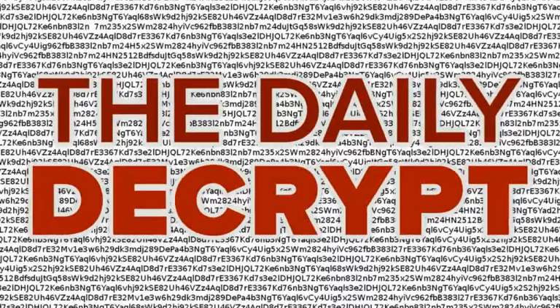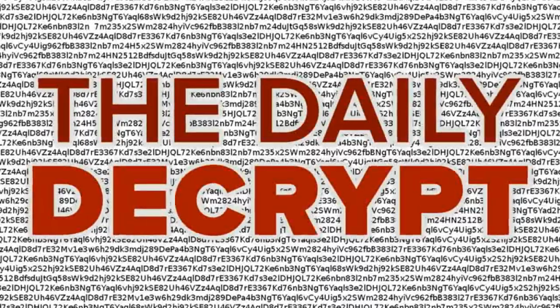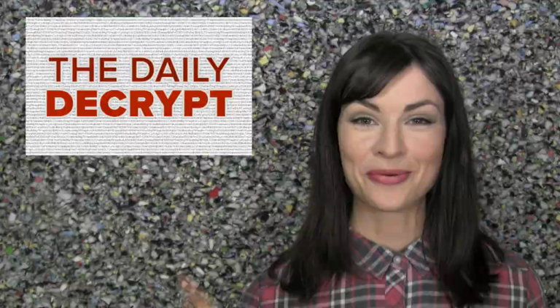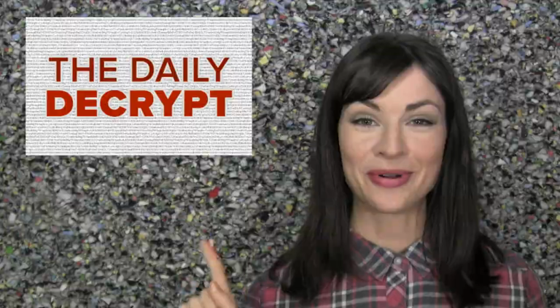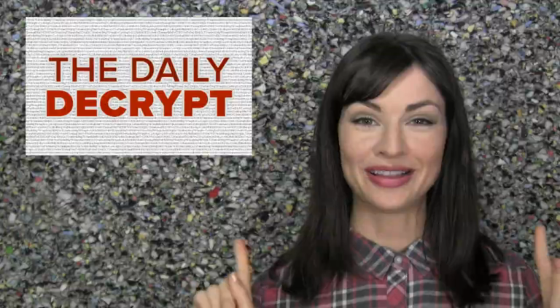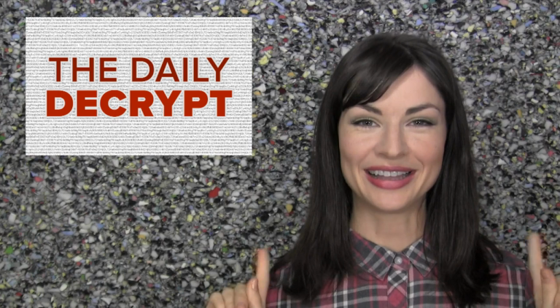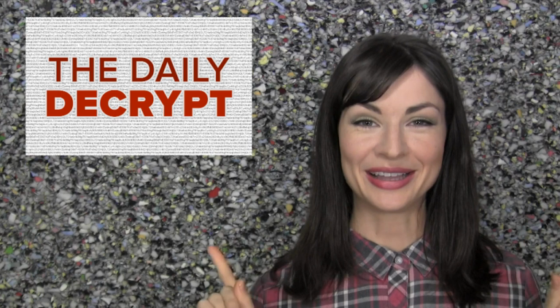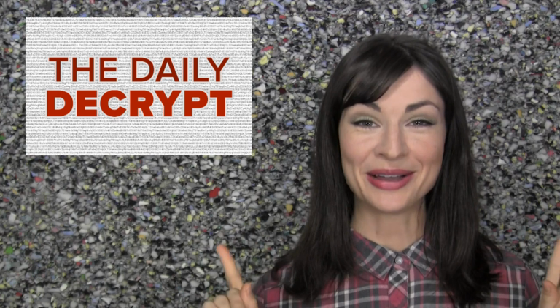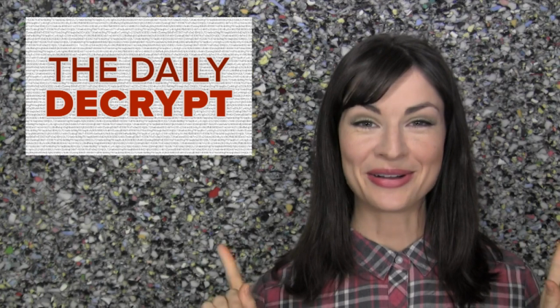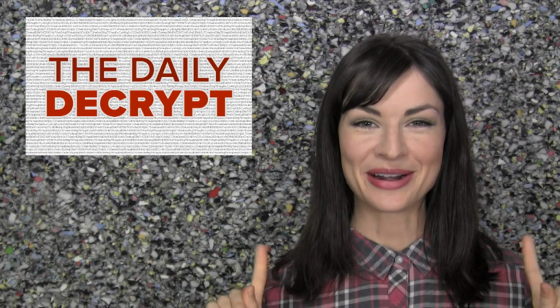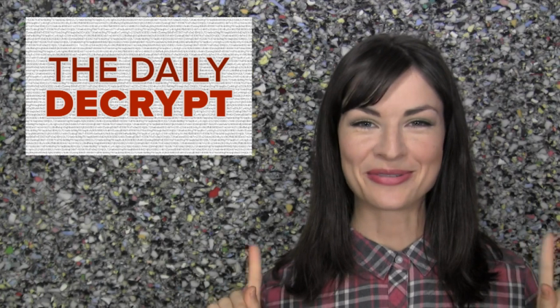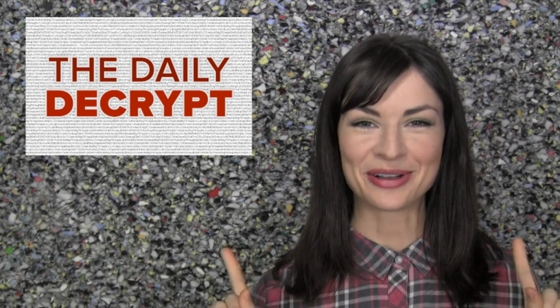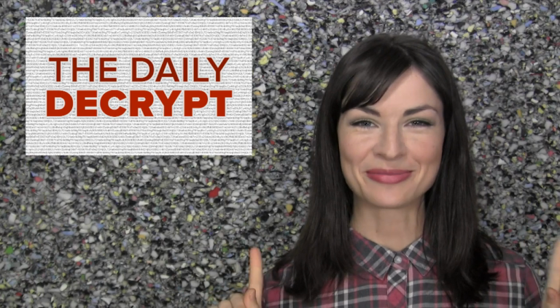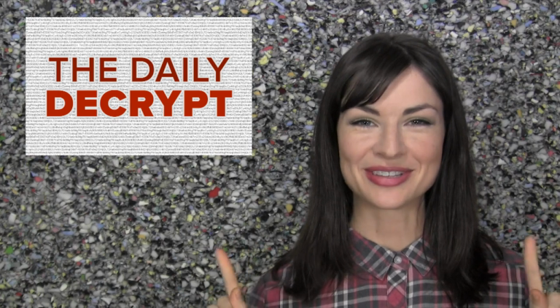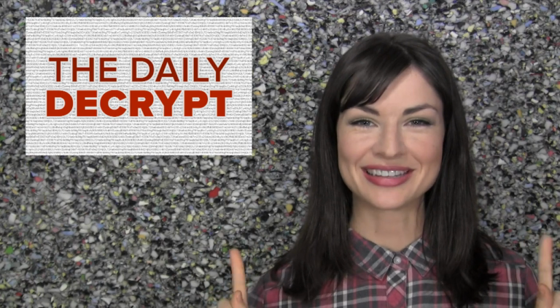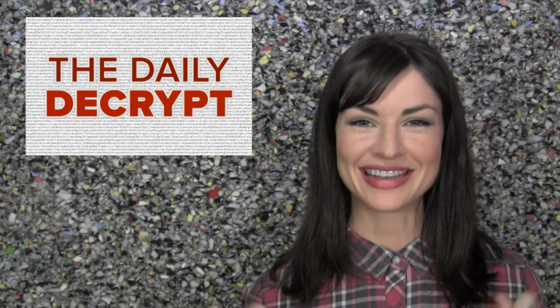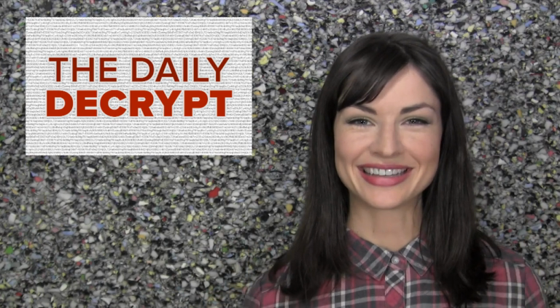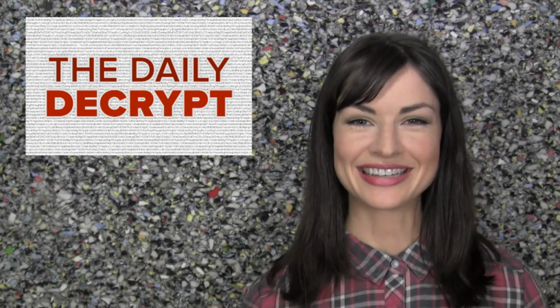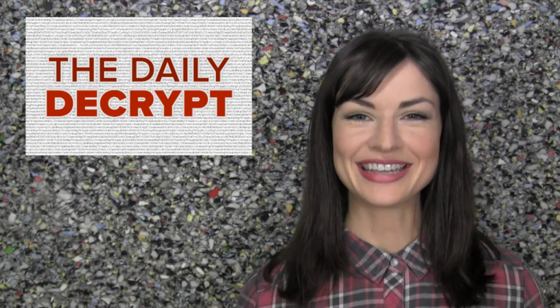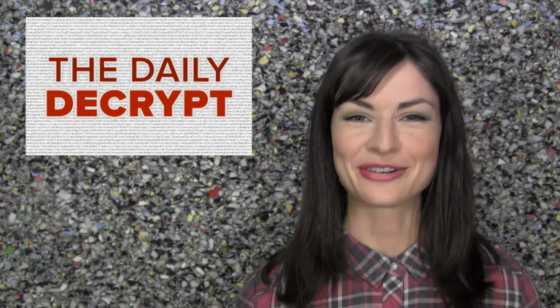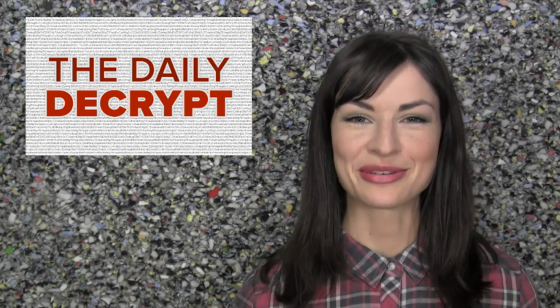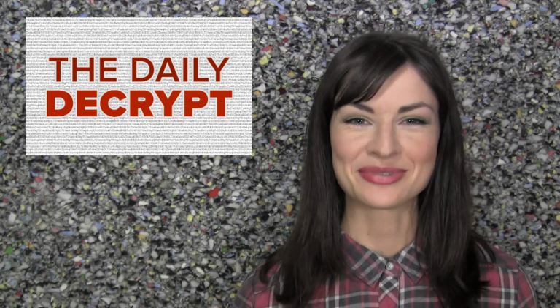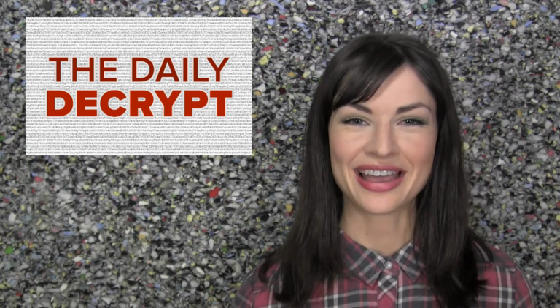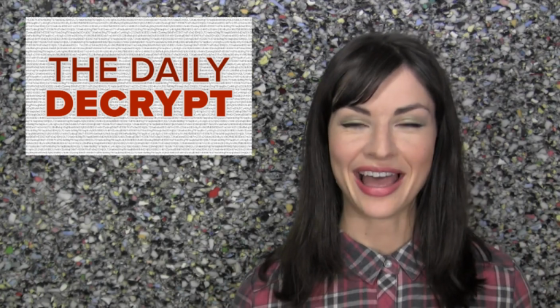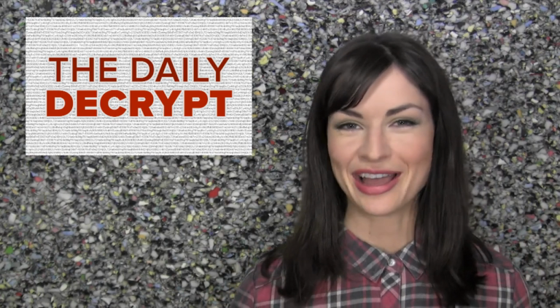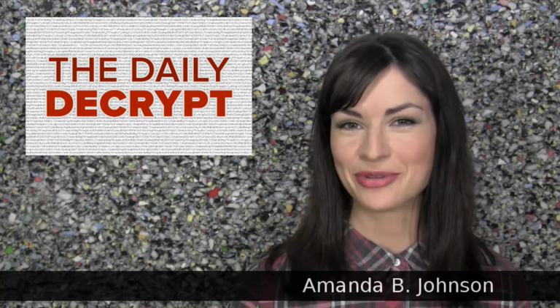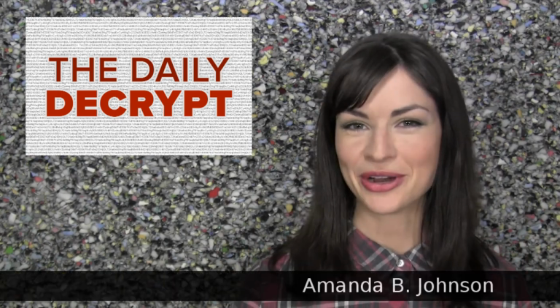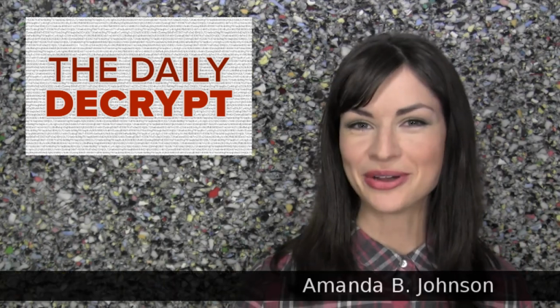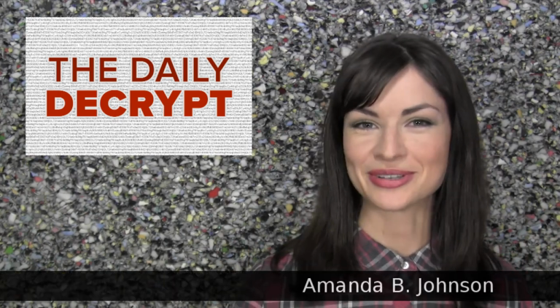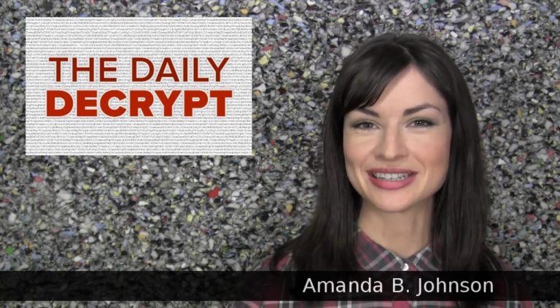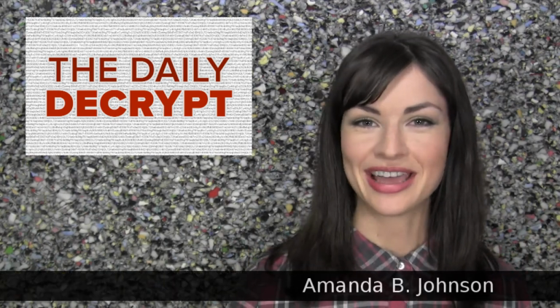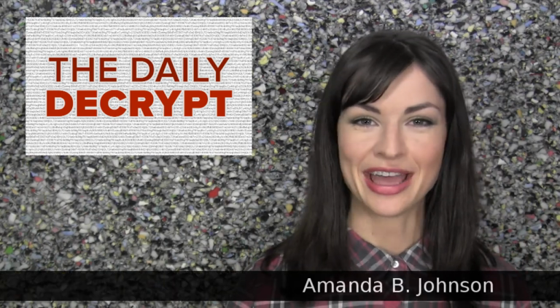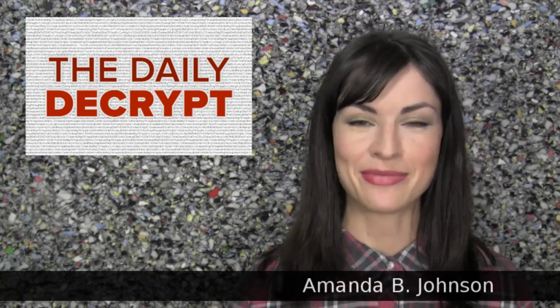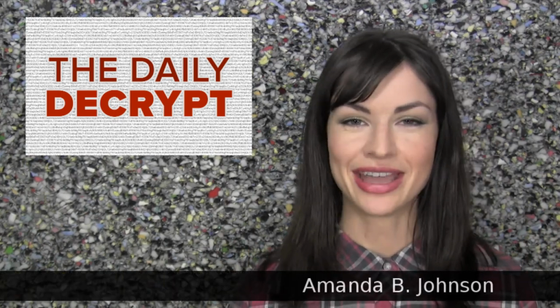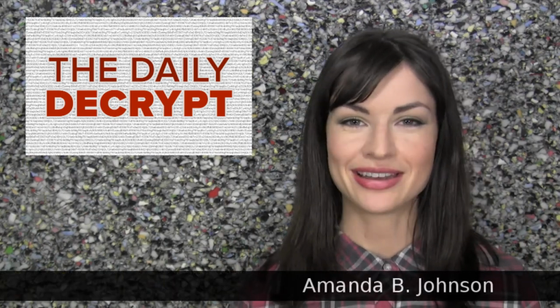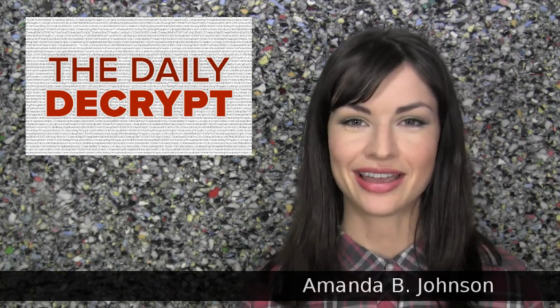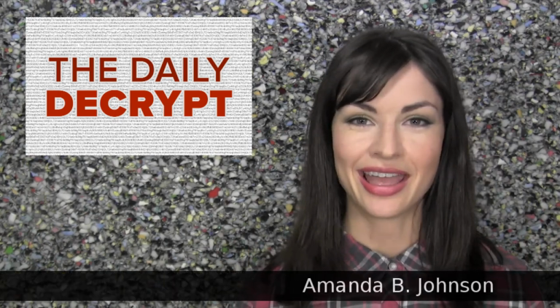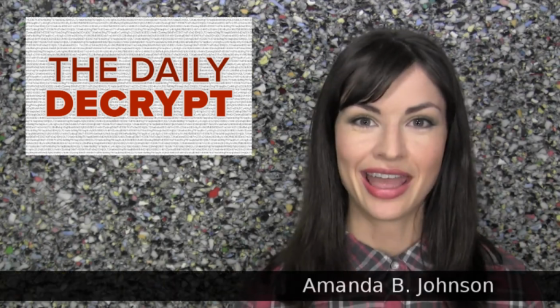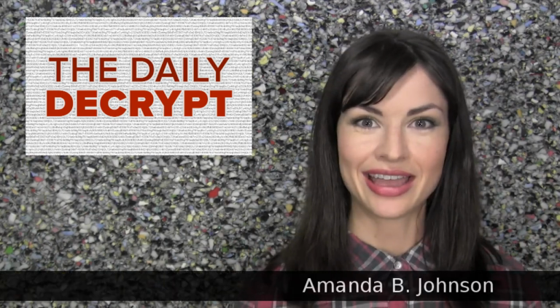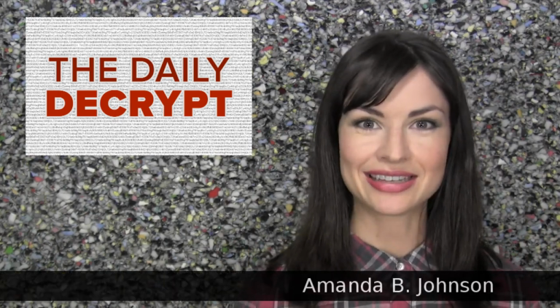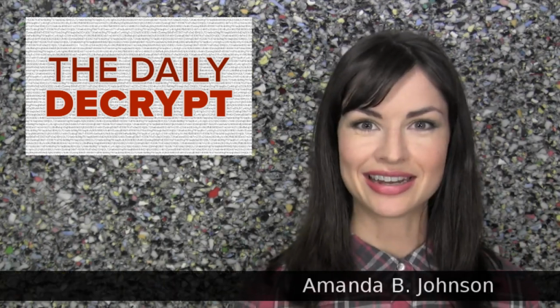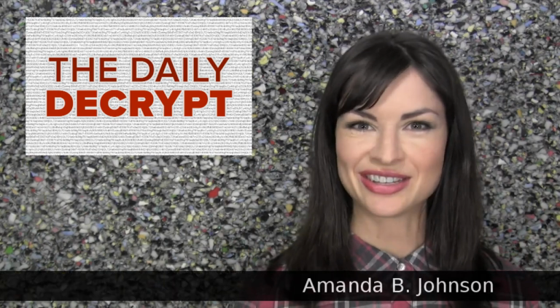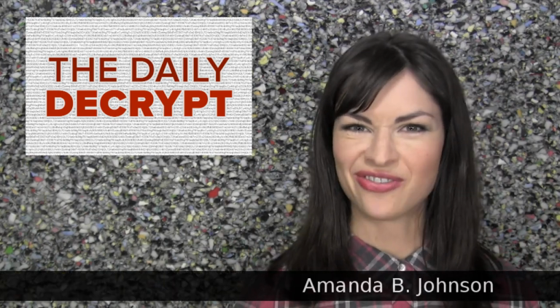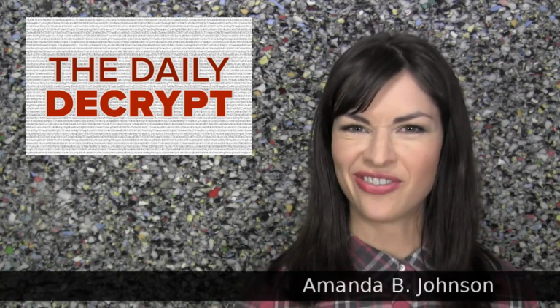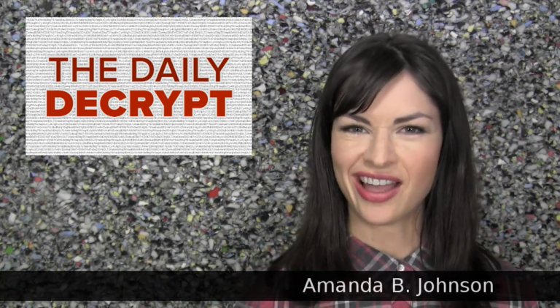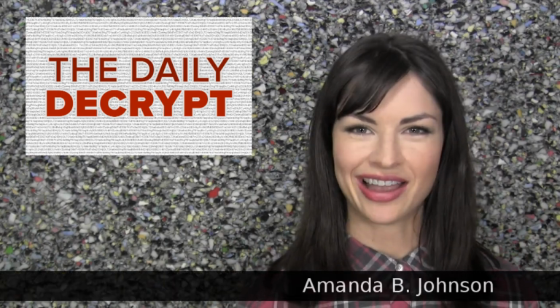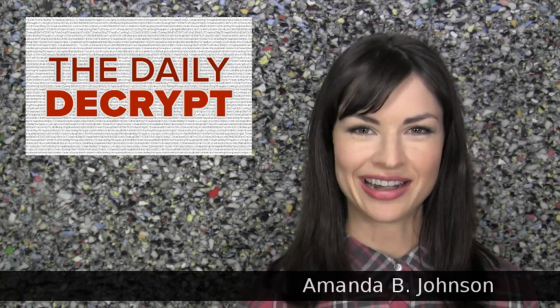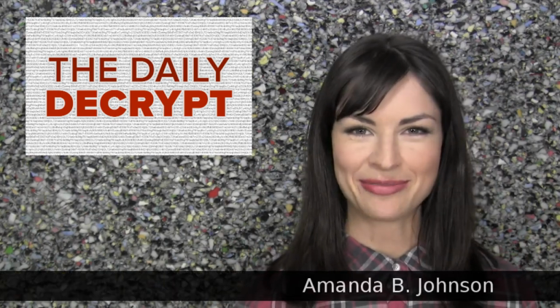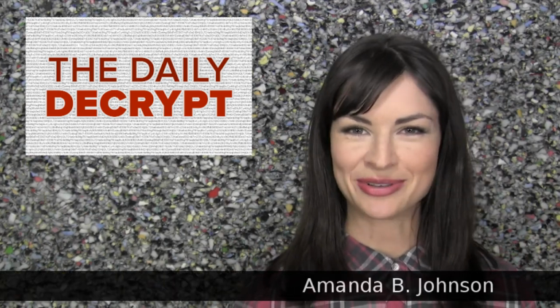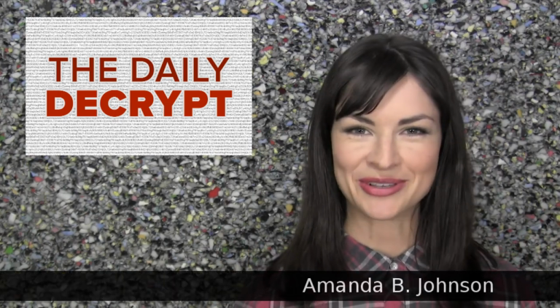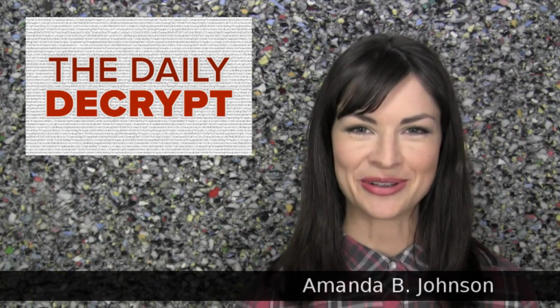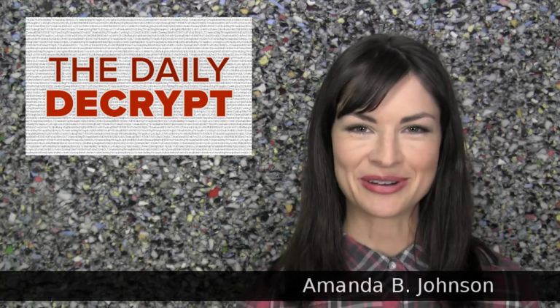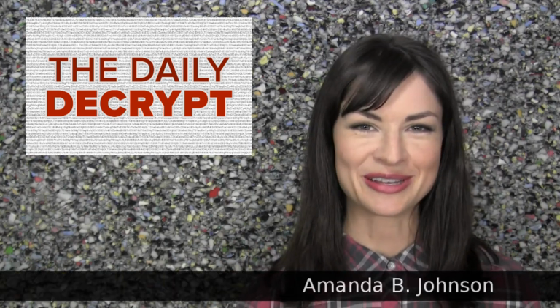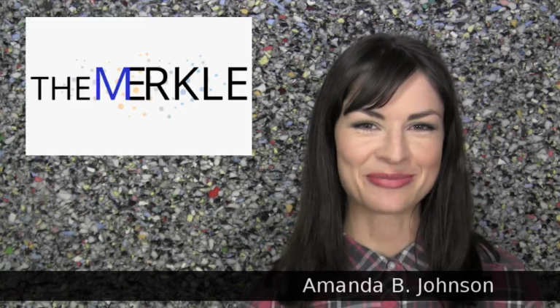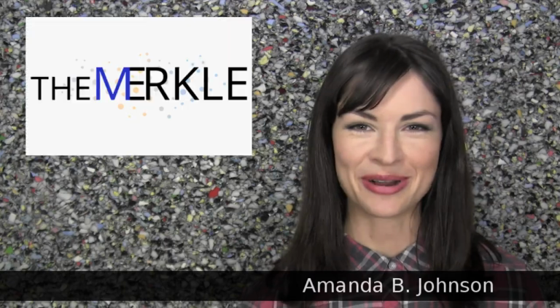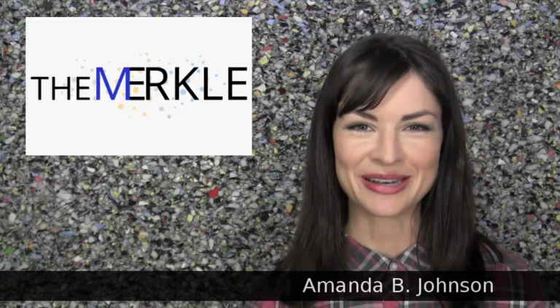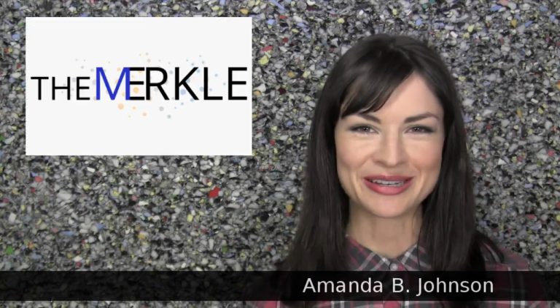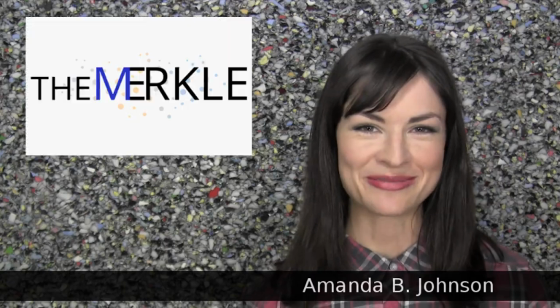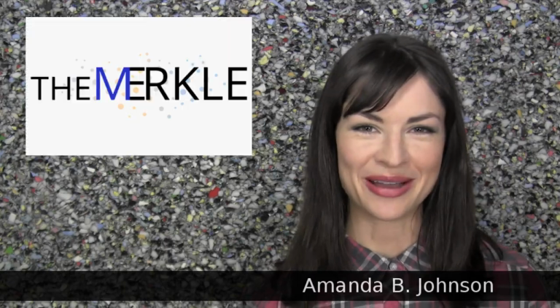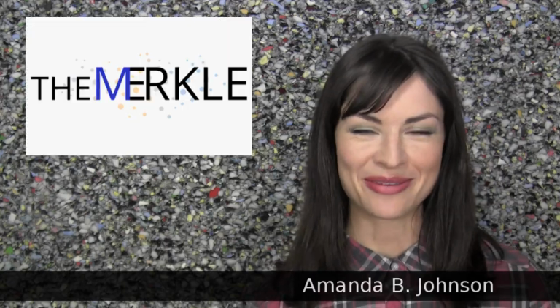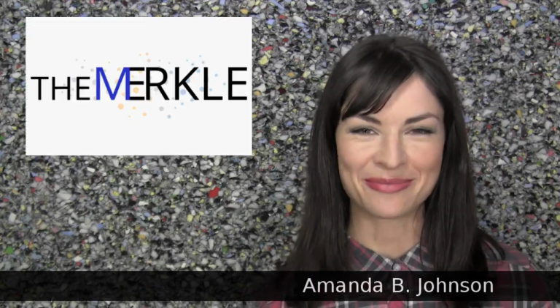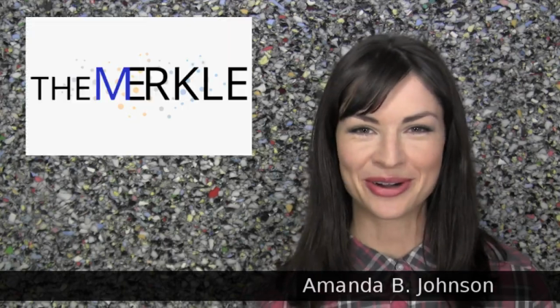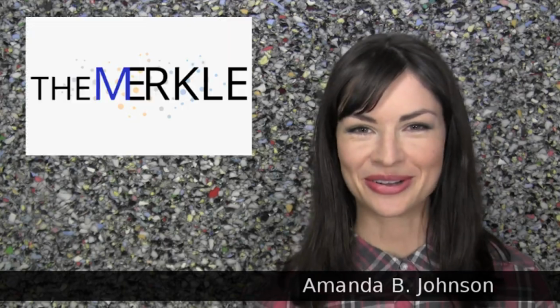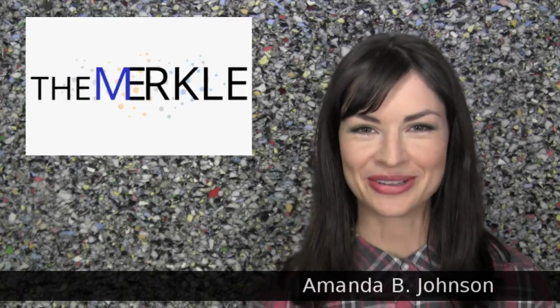Hello and welcome to the Daily Decrypt. I am your host, Amanda, and today's fine episode is brought to you by The Merkle.